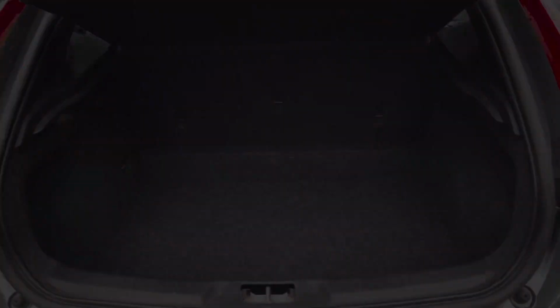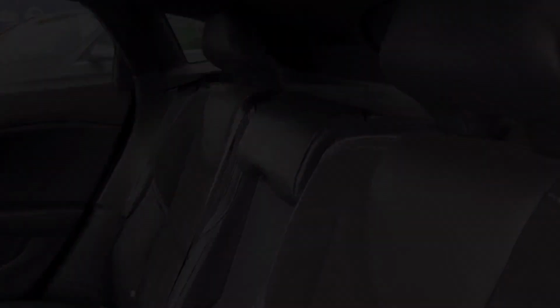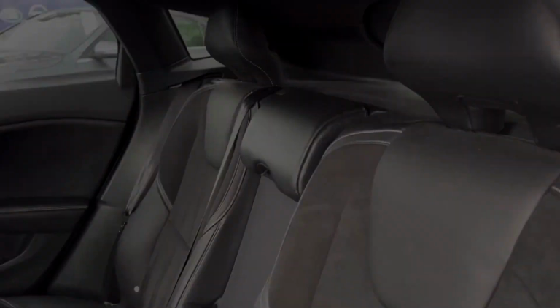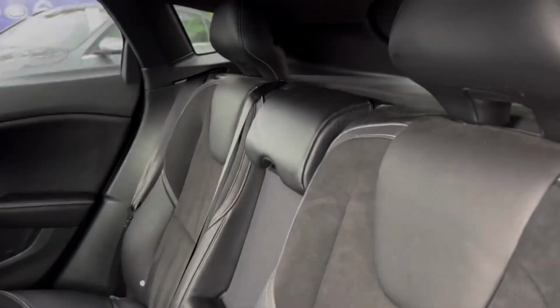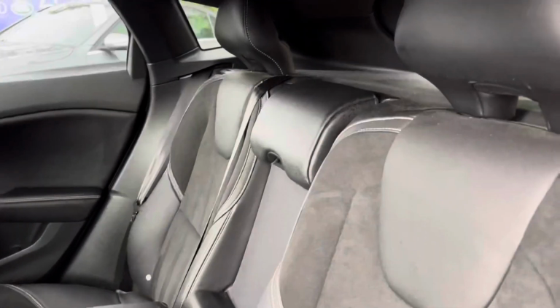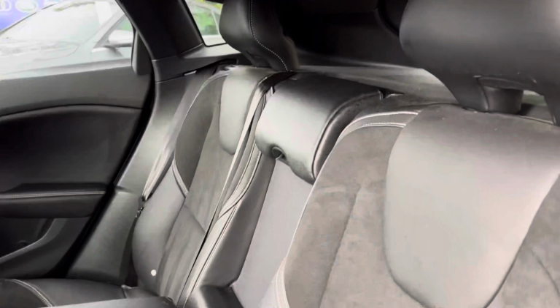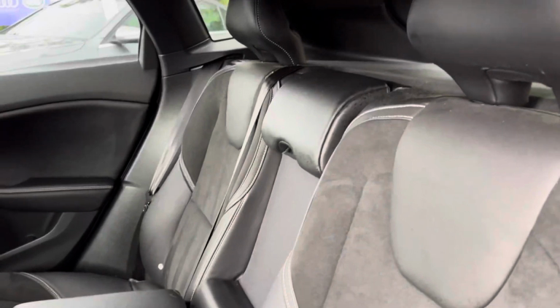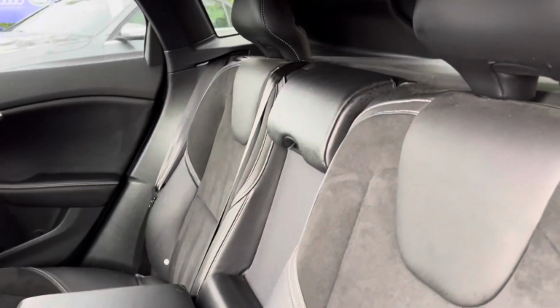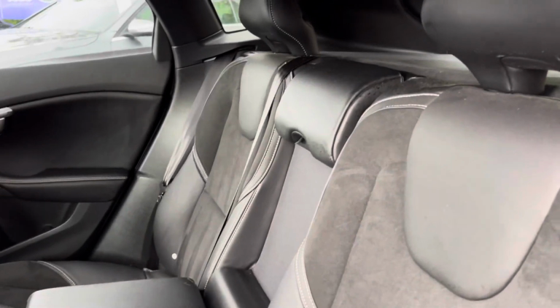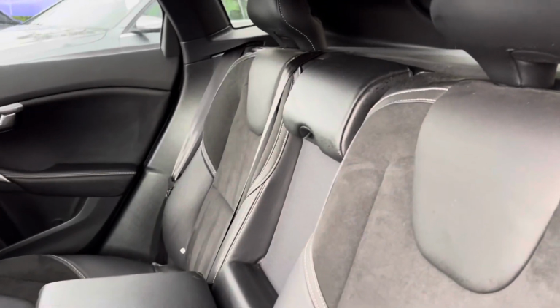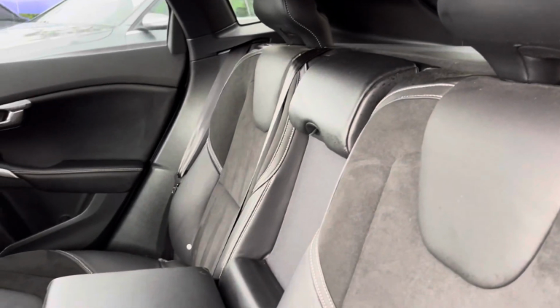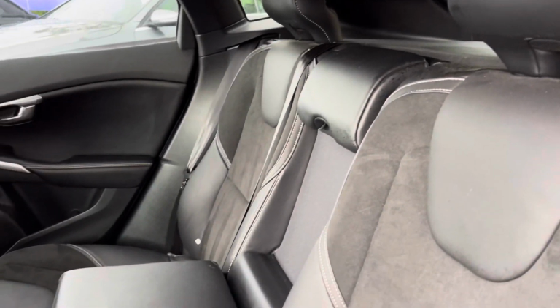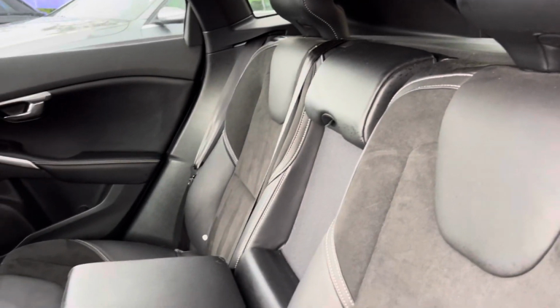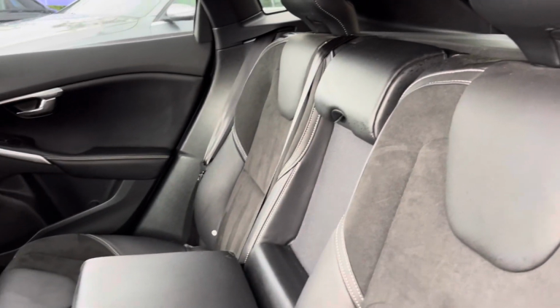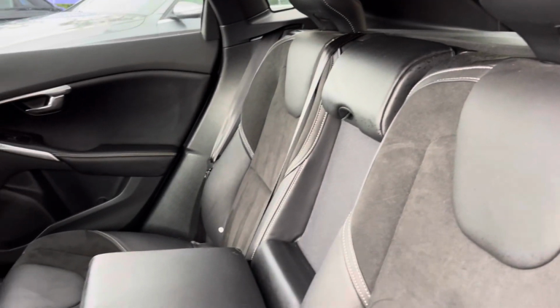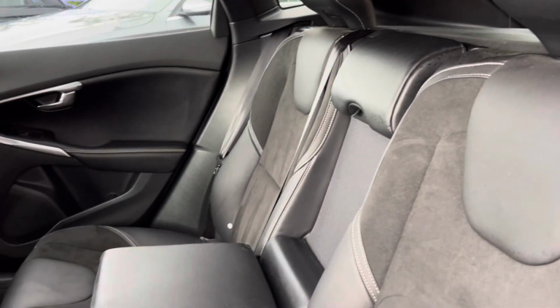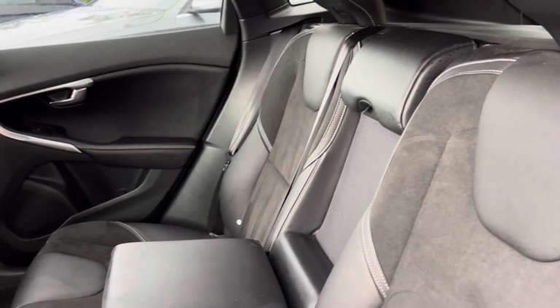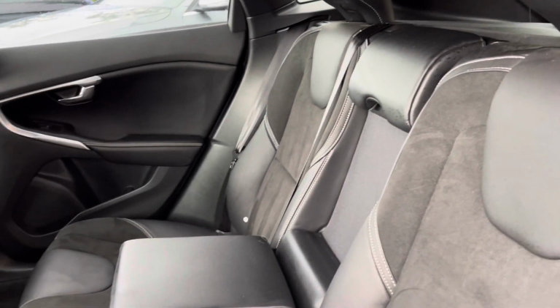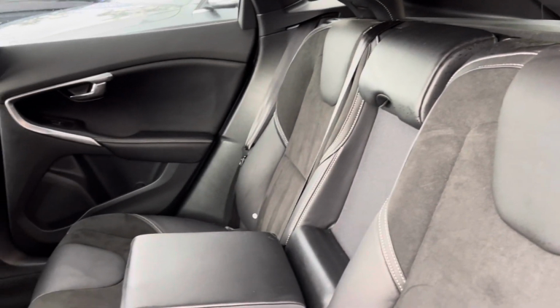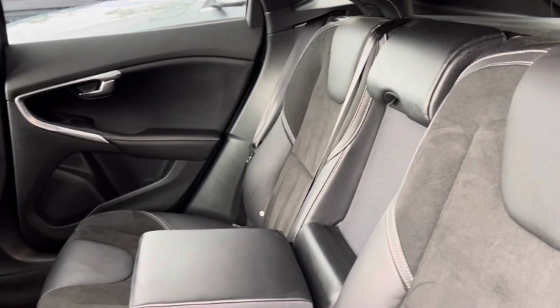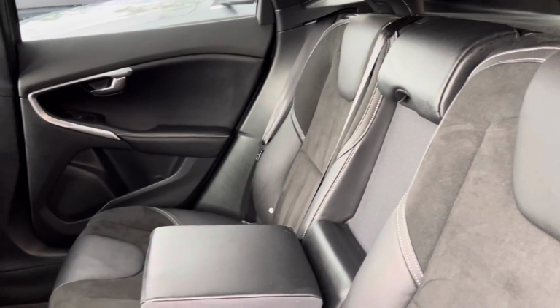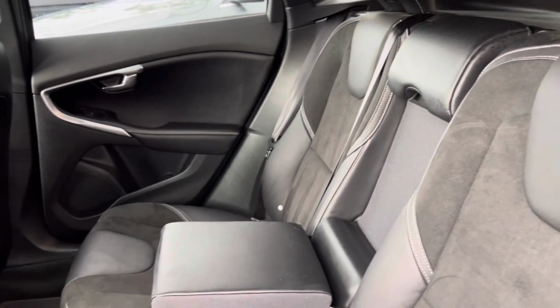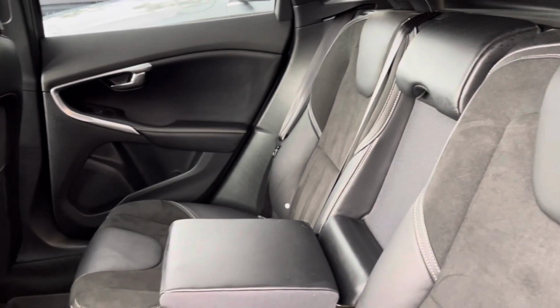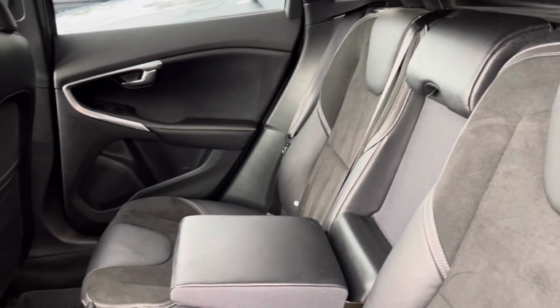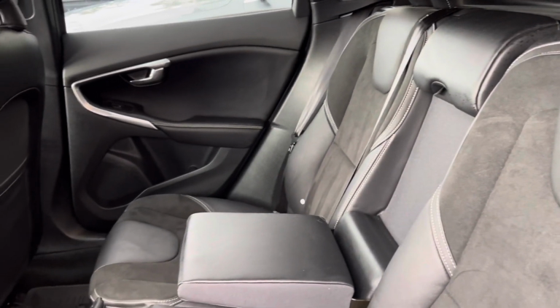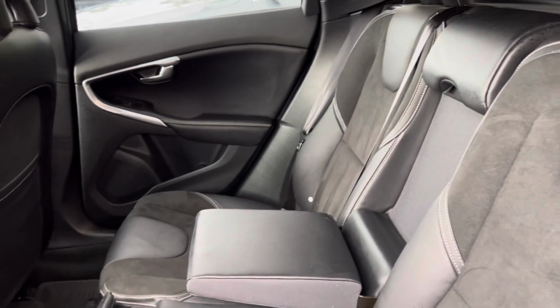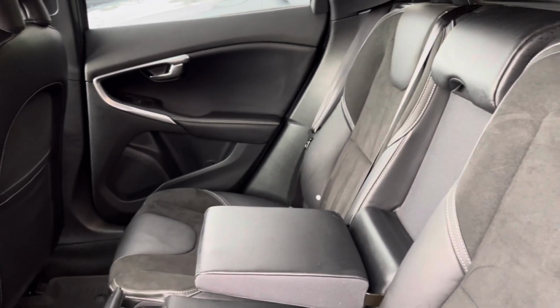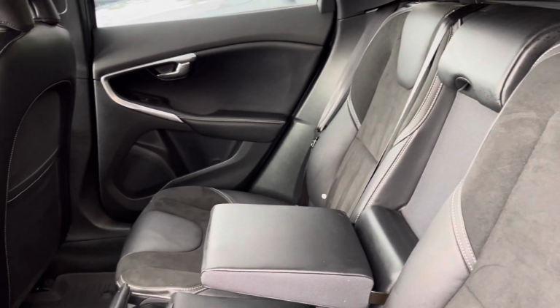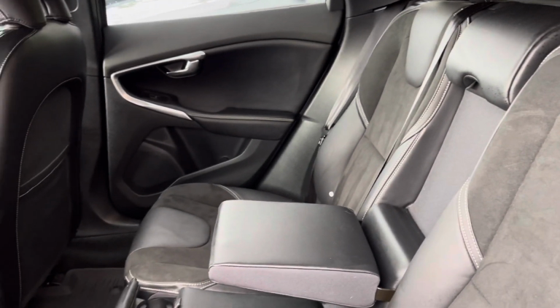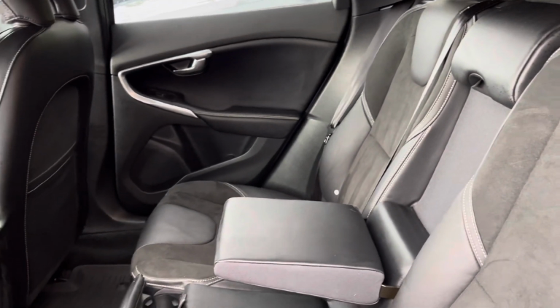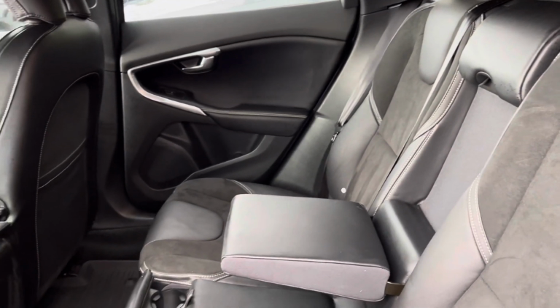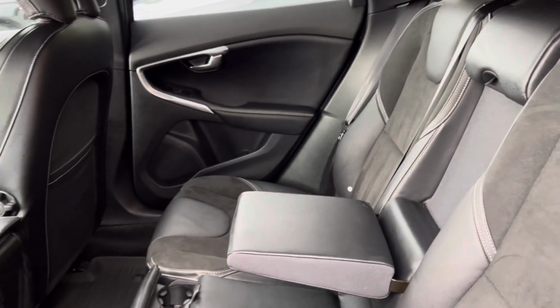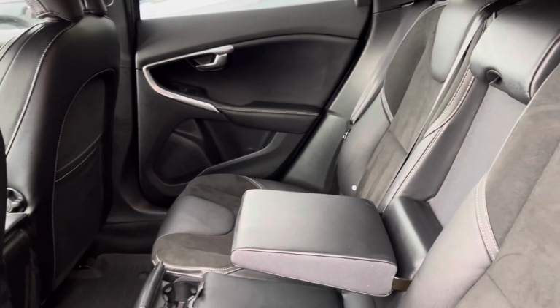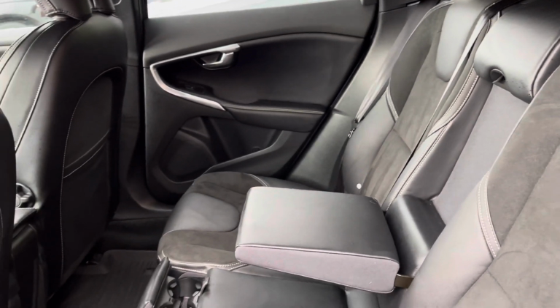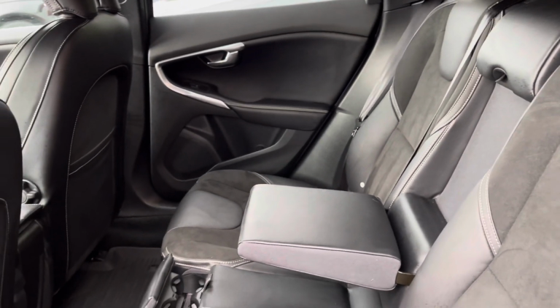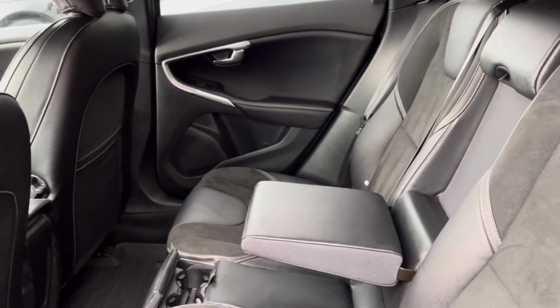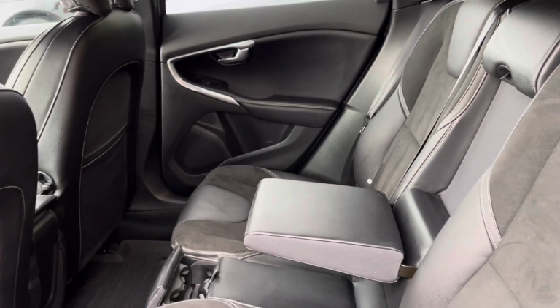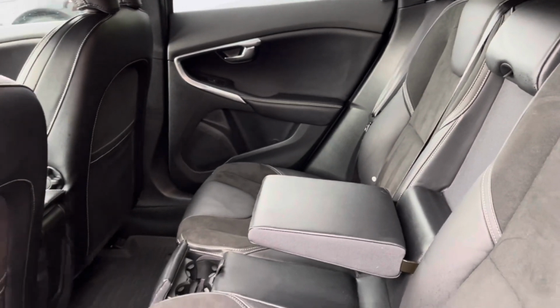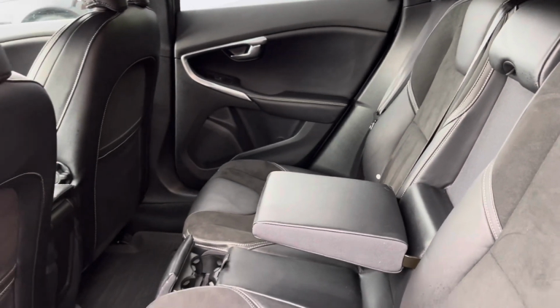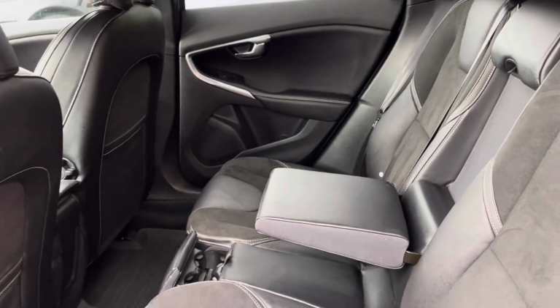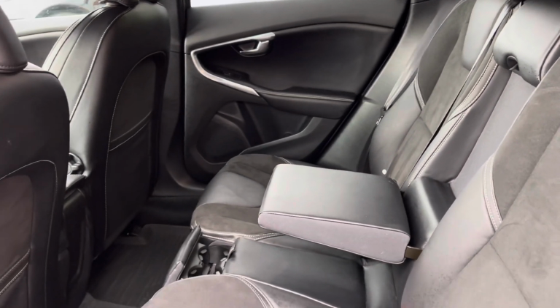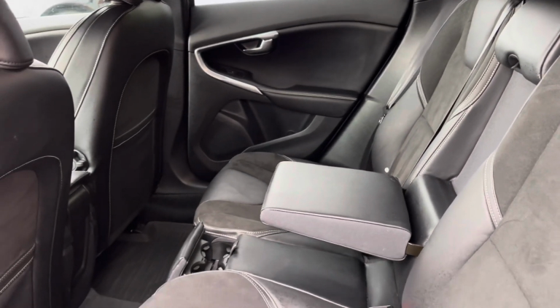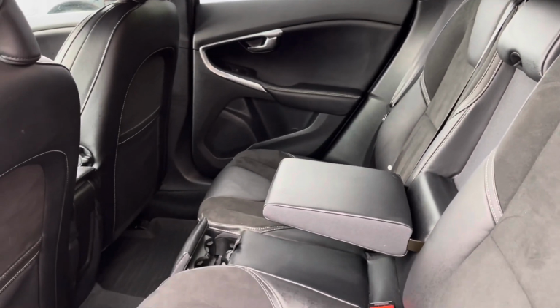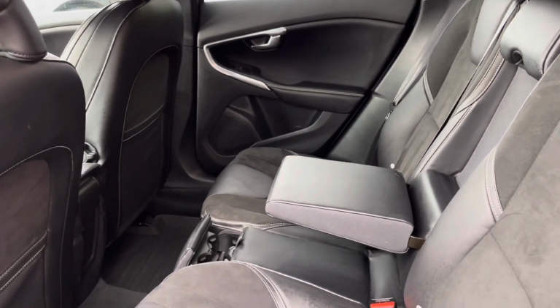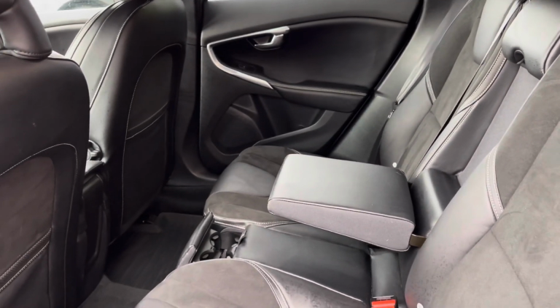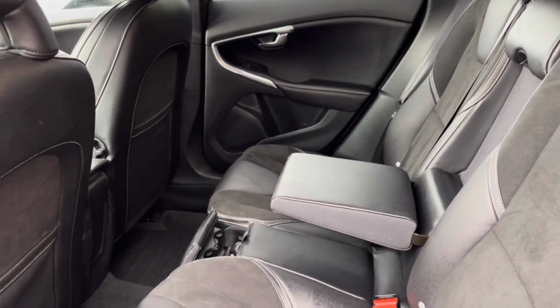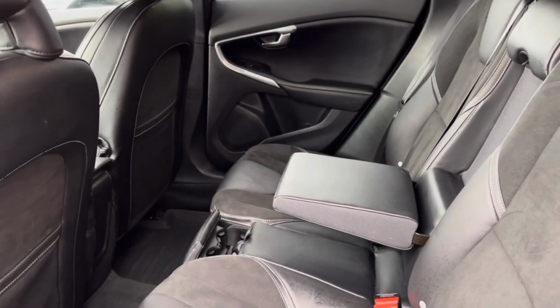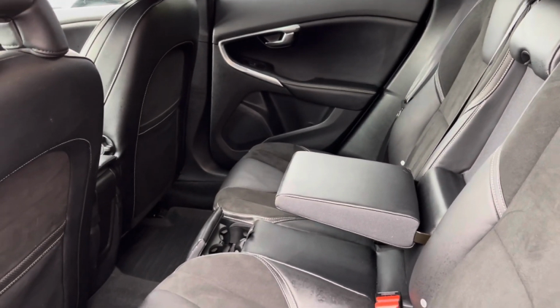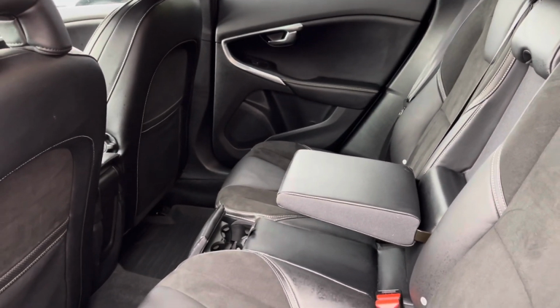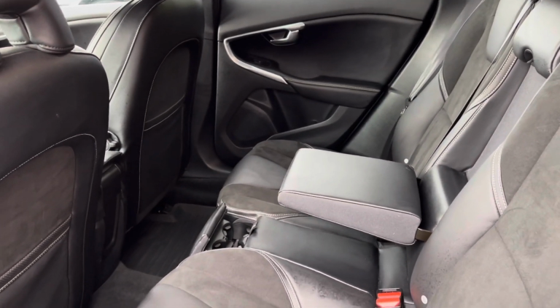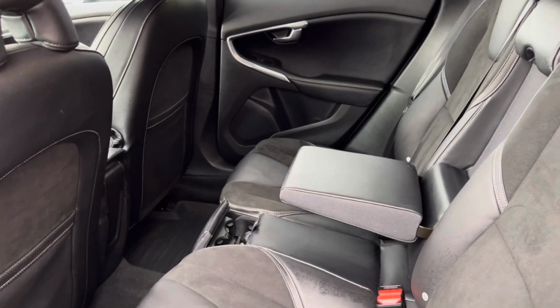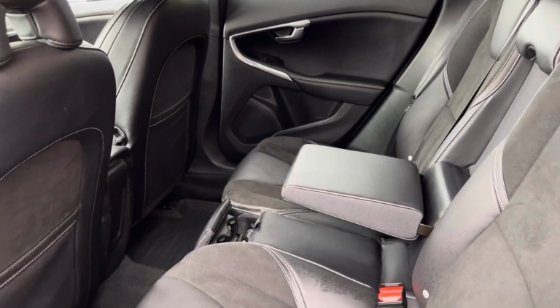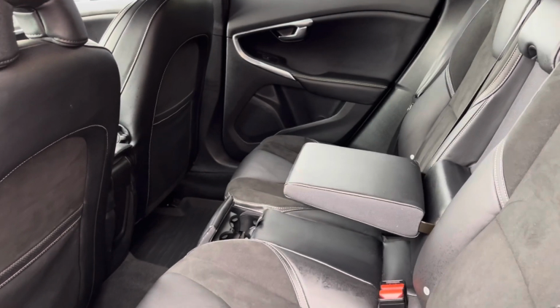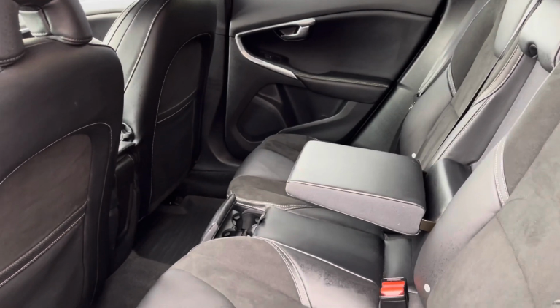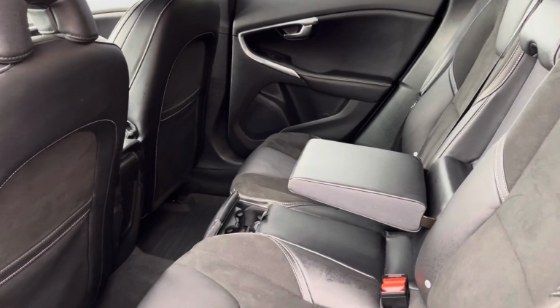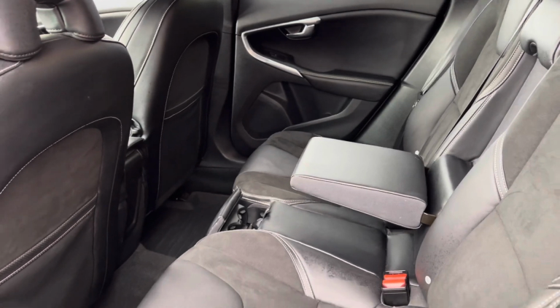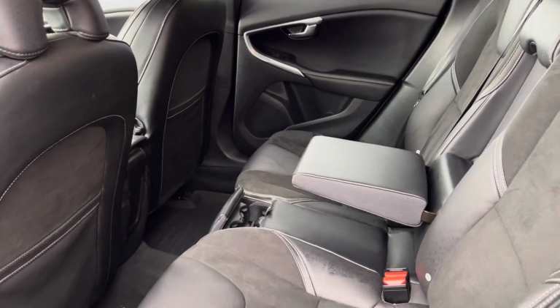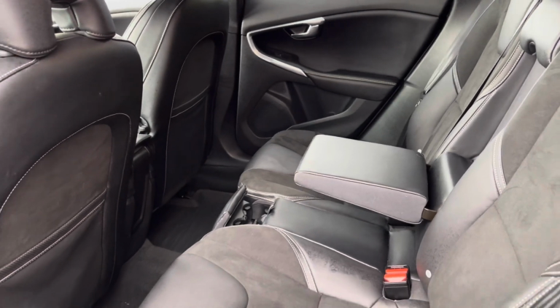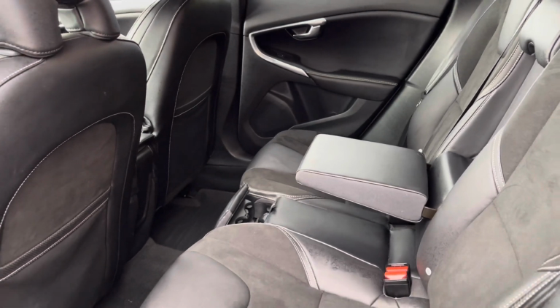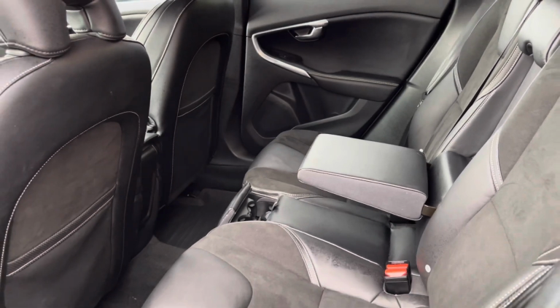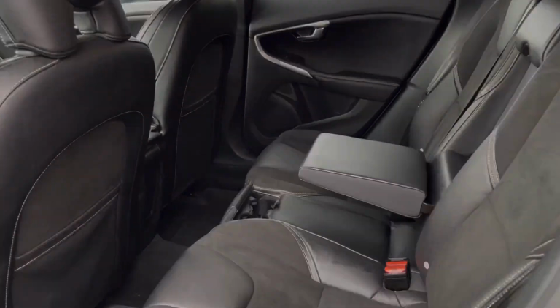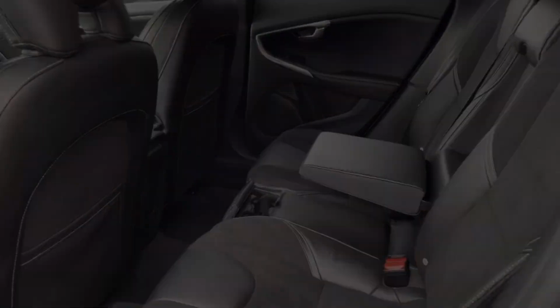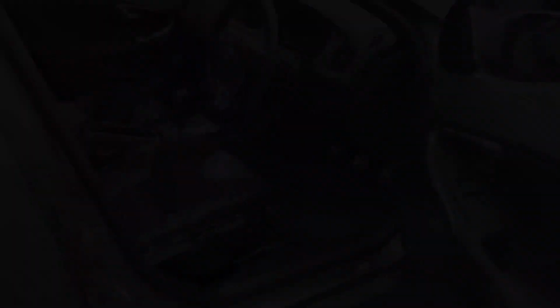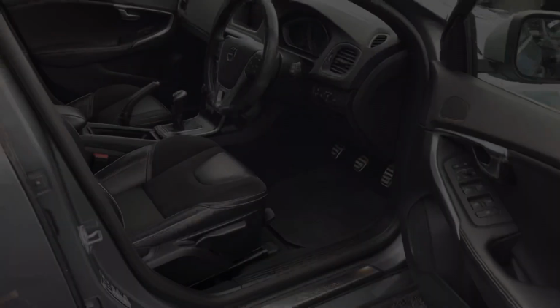Moving inside, you will find a very luxurious part-leather finish with a handy pull-on armrest and two integrated cup holders for added comfort.